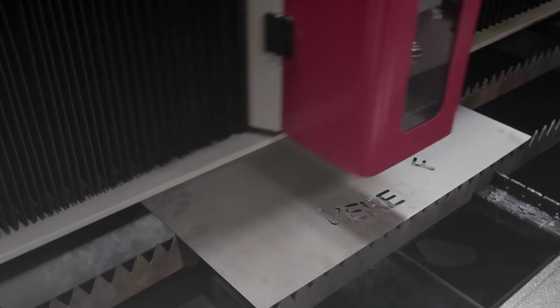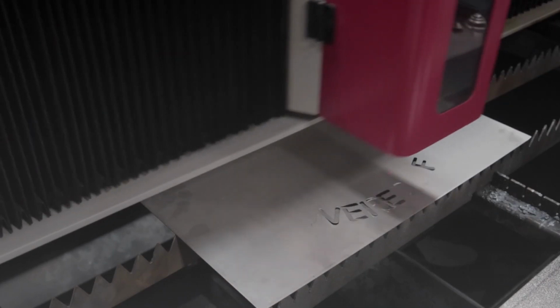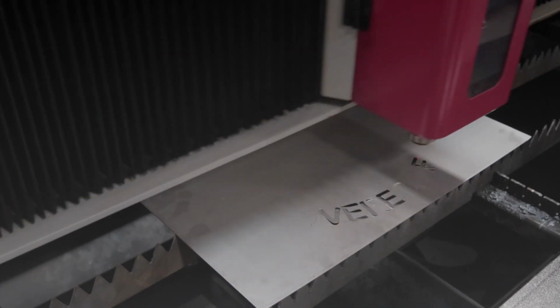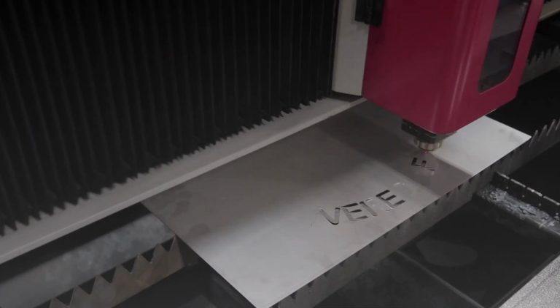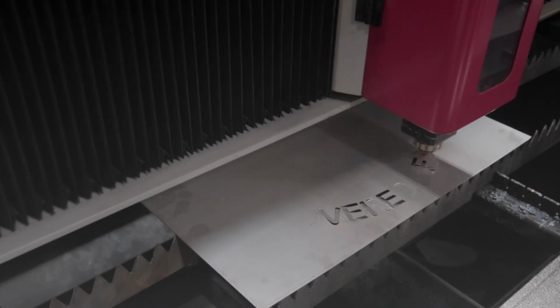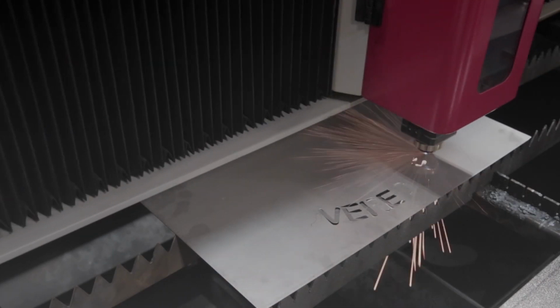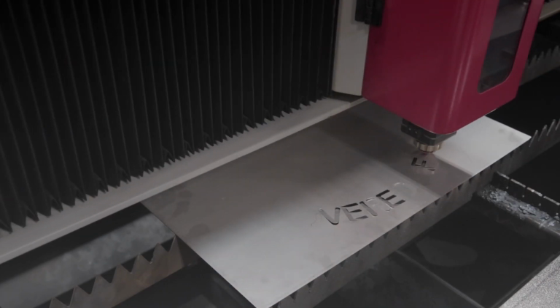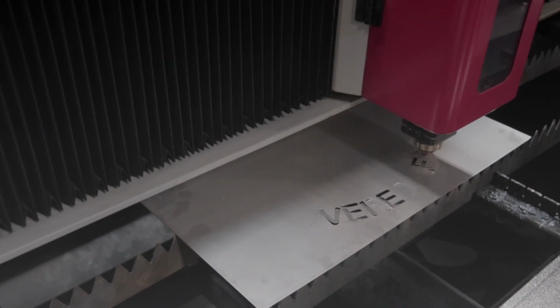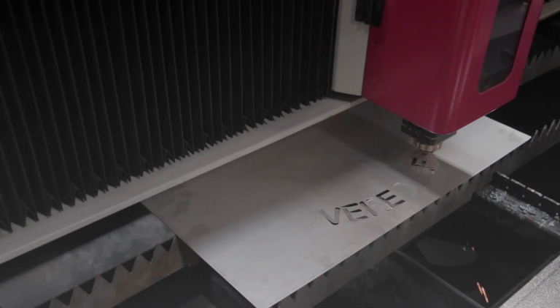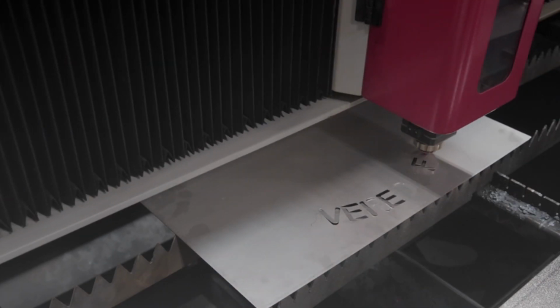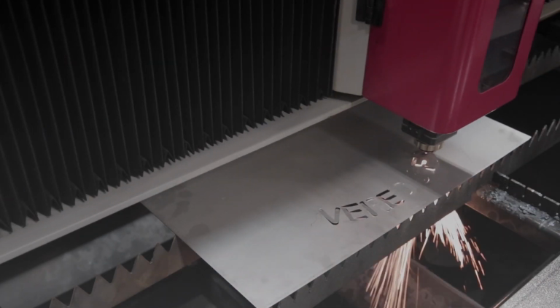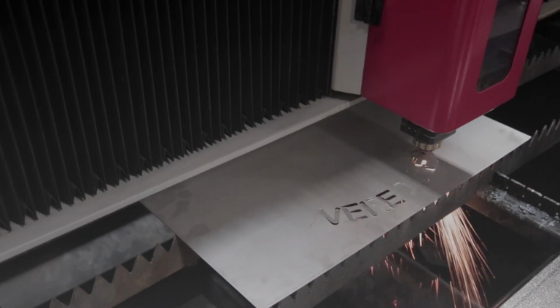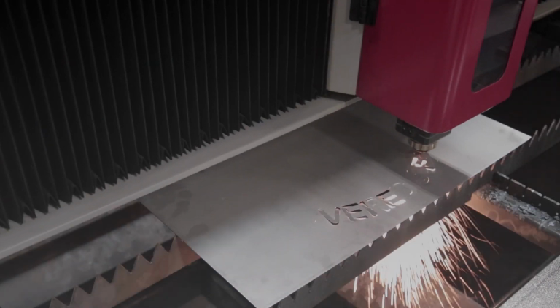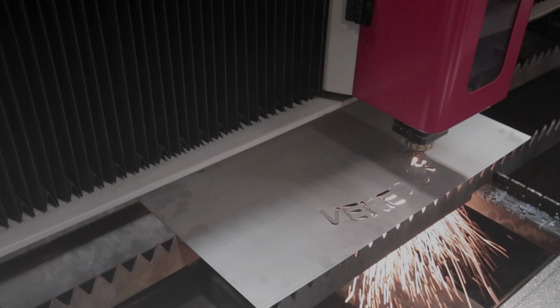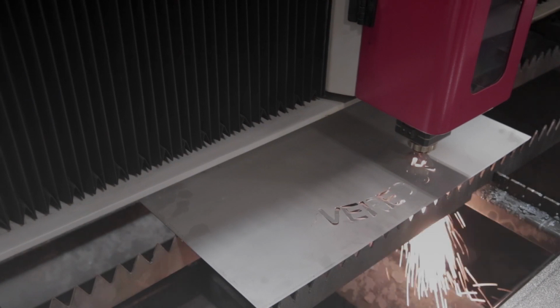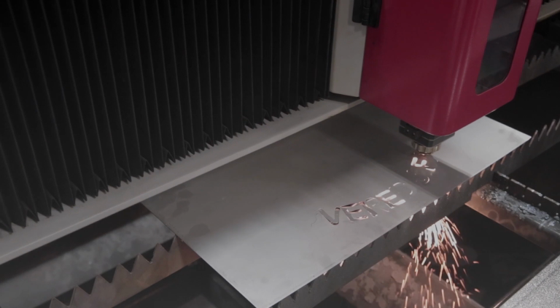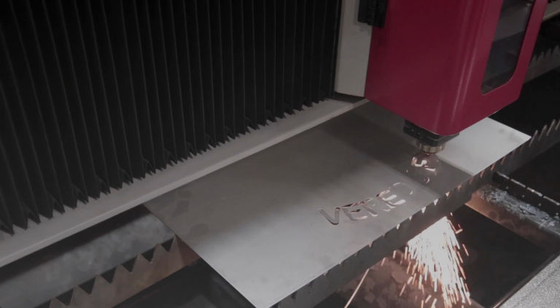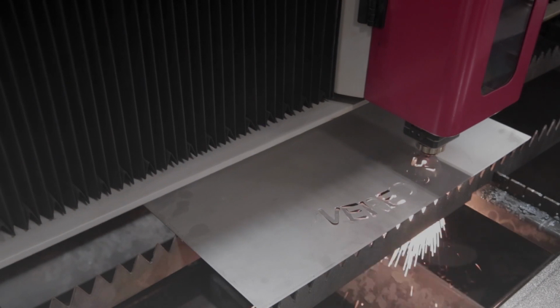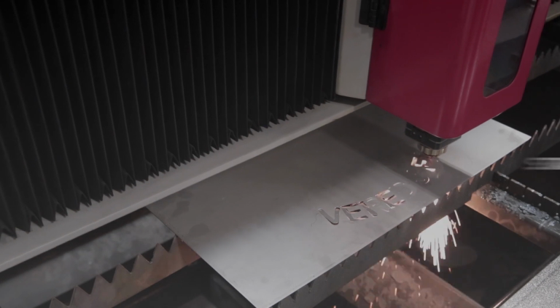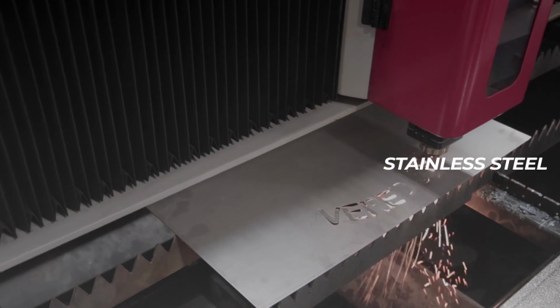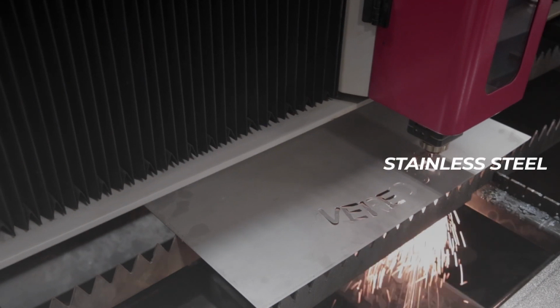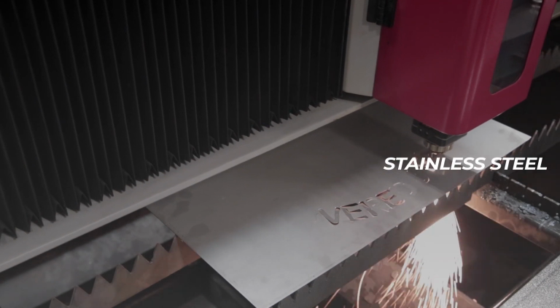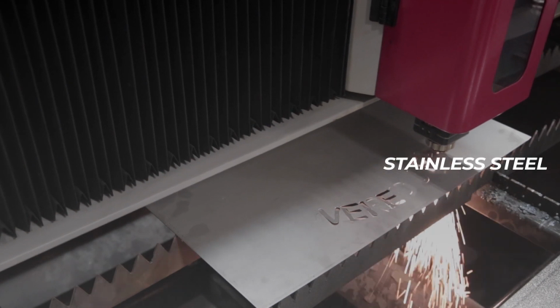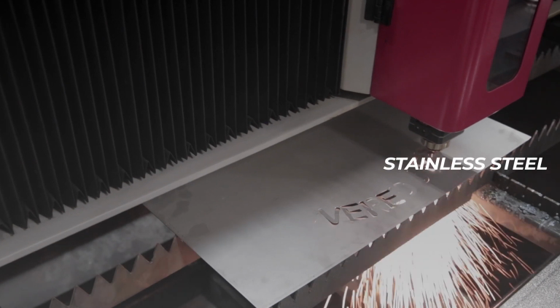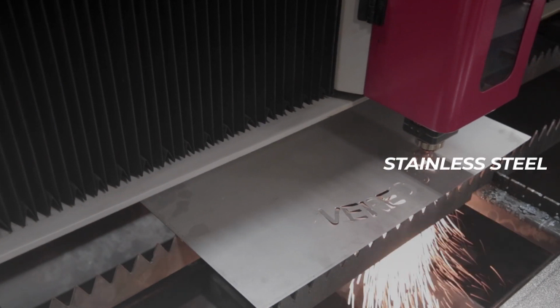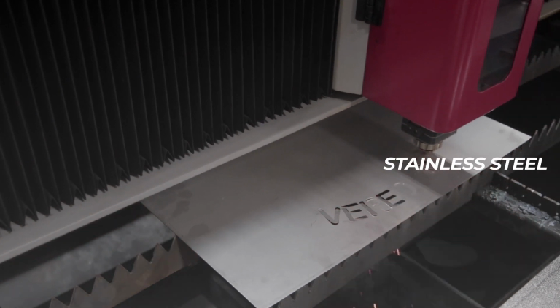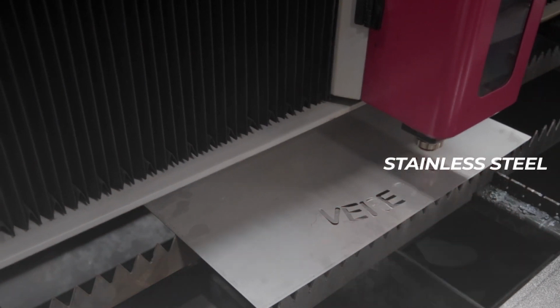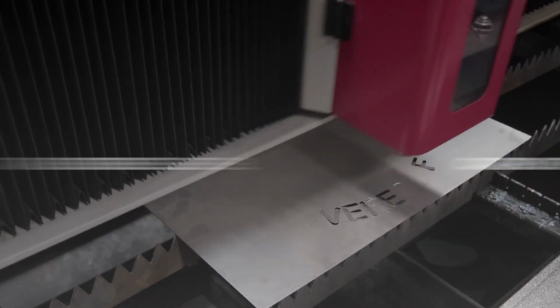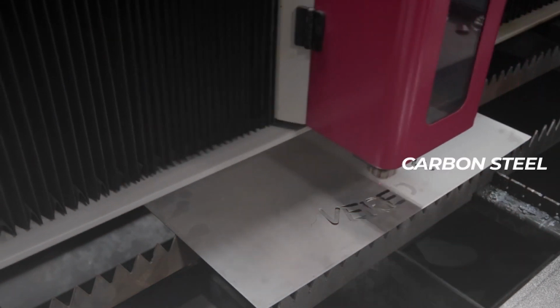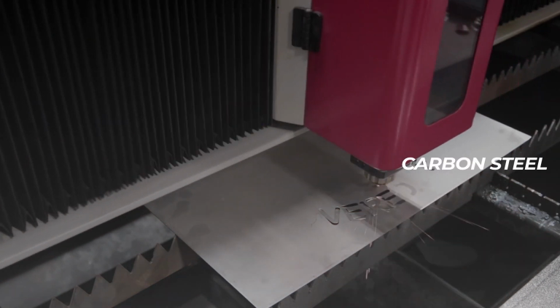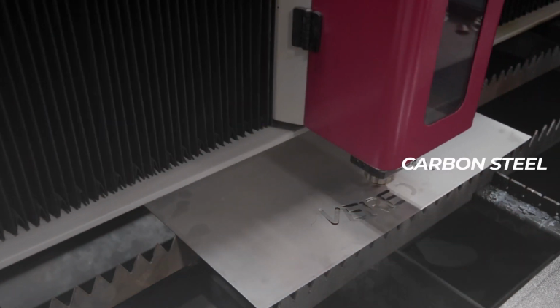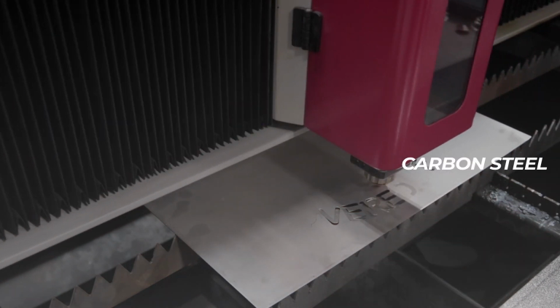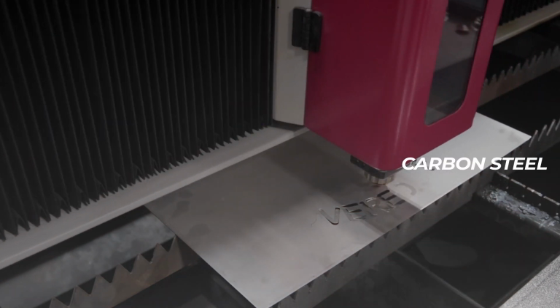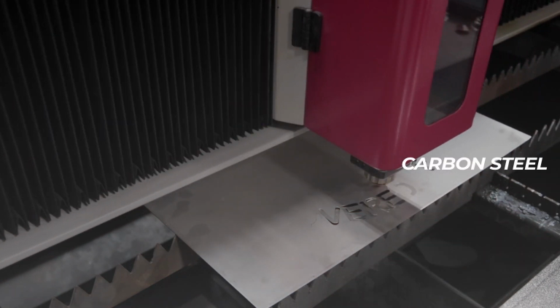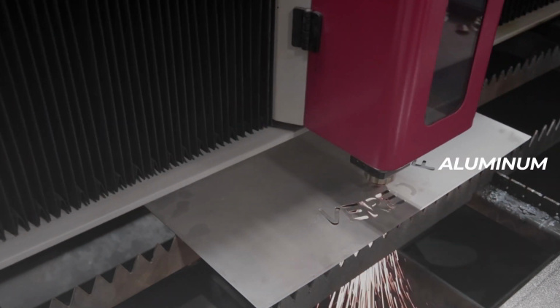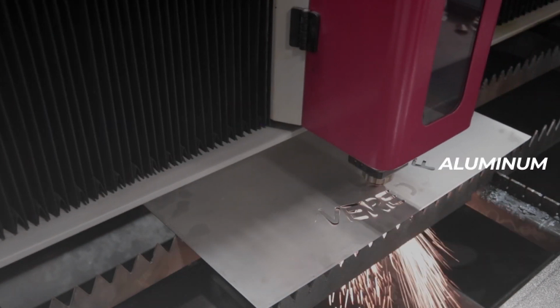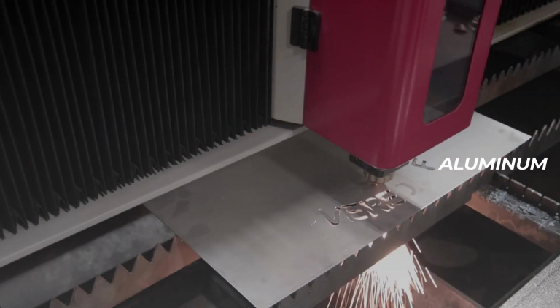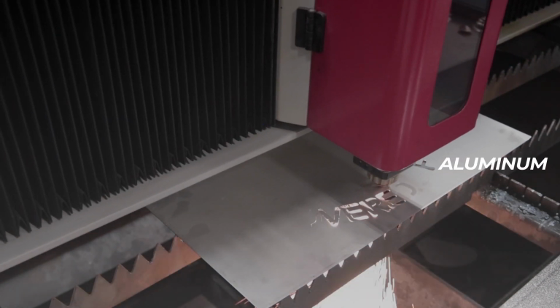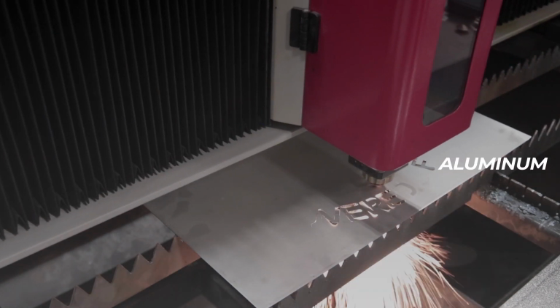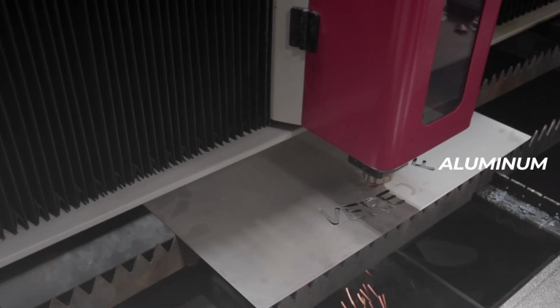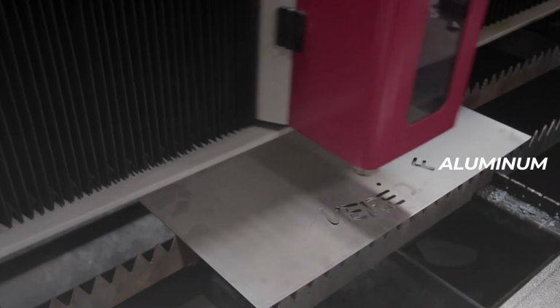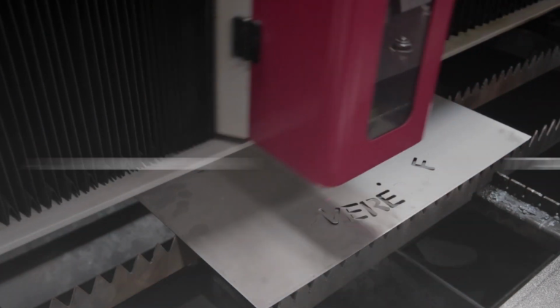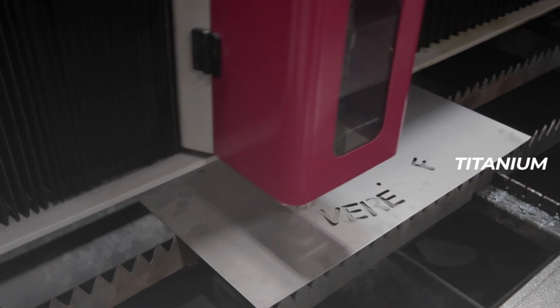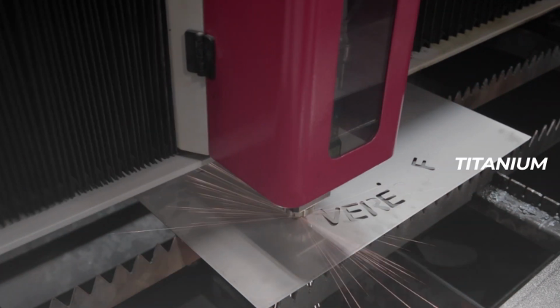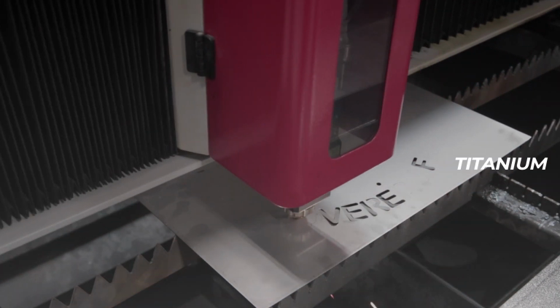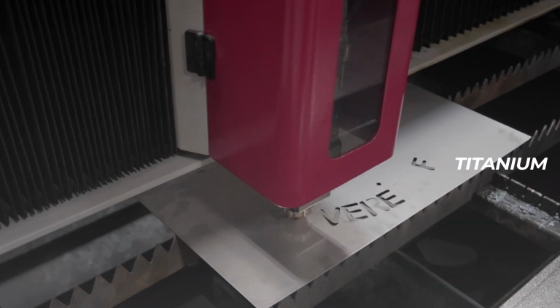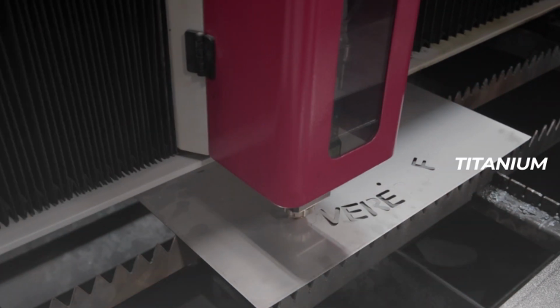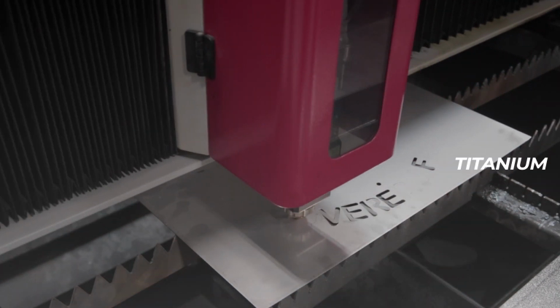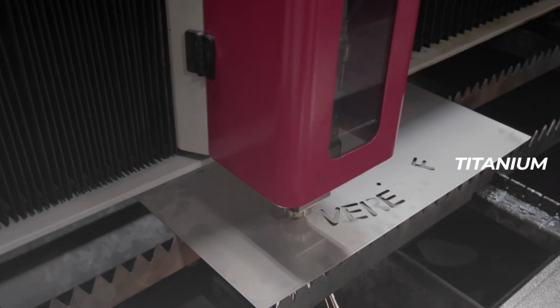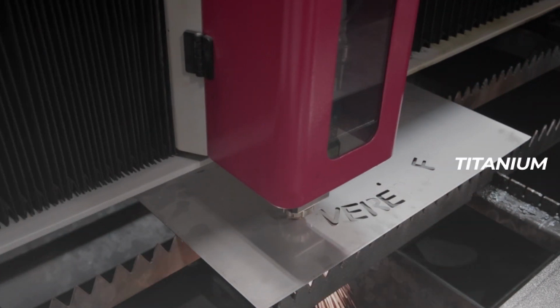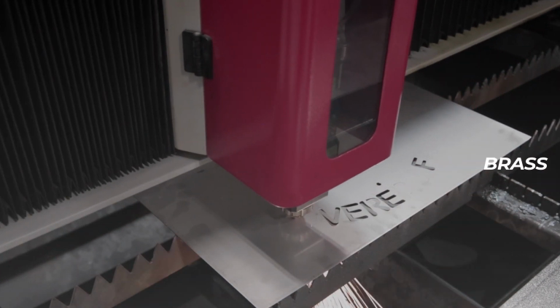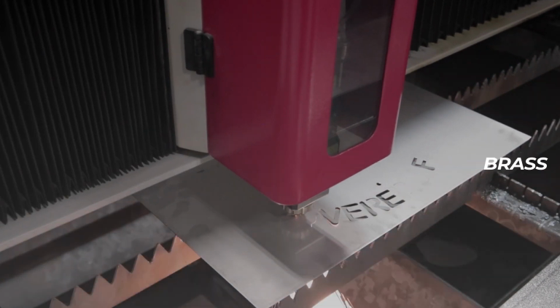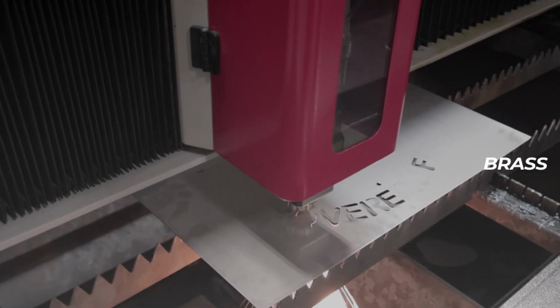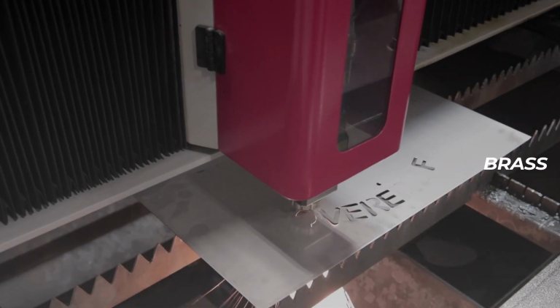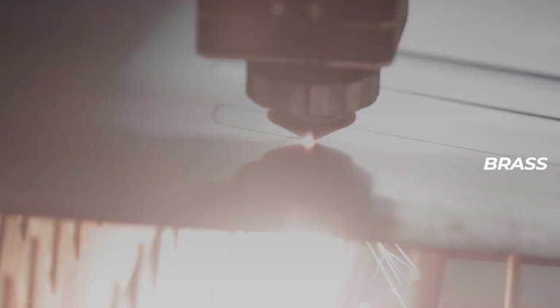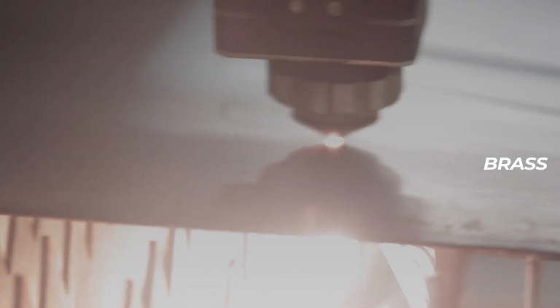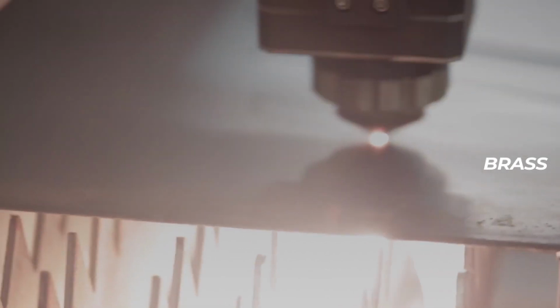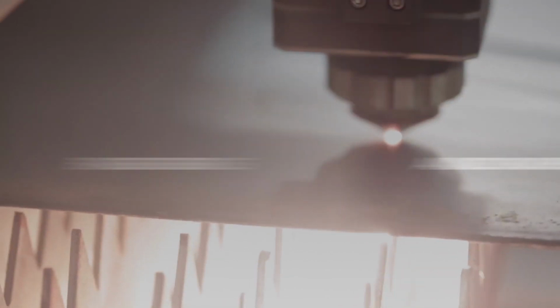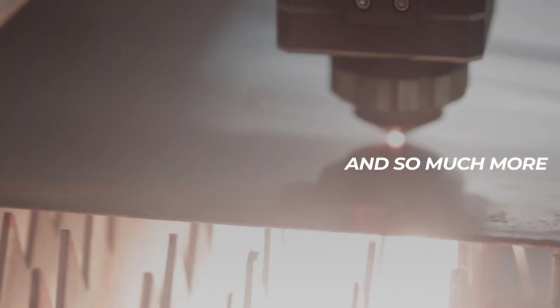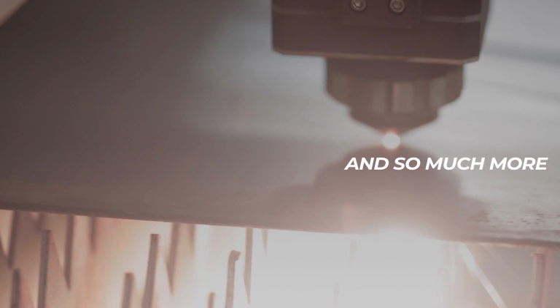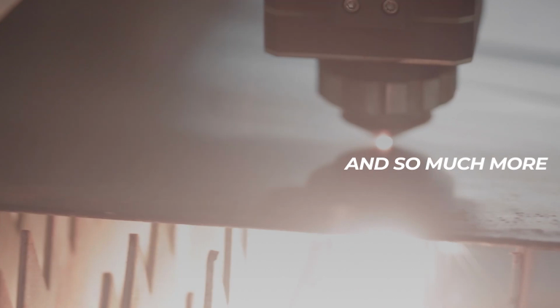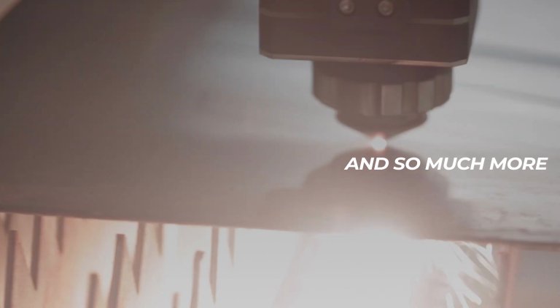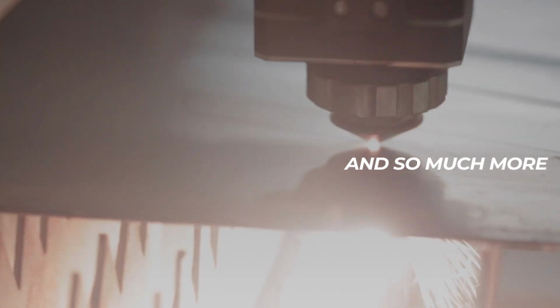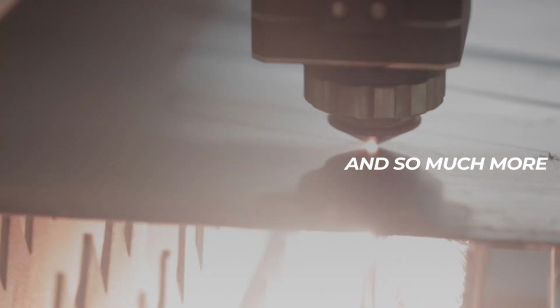The FC-6012 Pro can process stainless steel, carbon, aluminum, titanium, brass, and so much more.